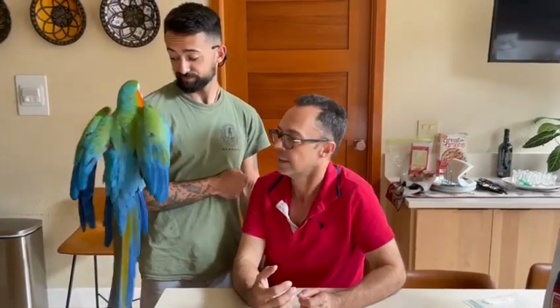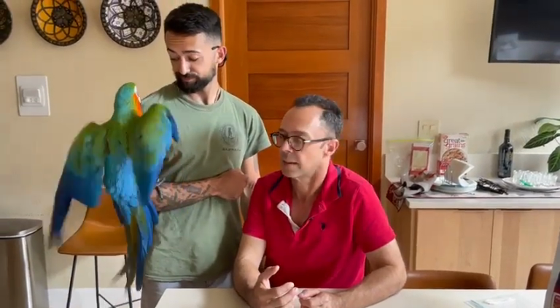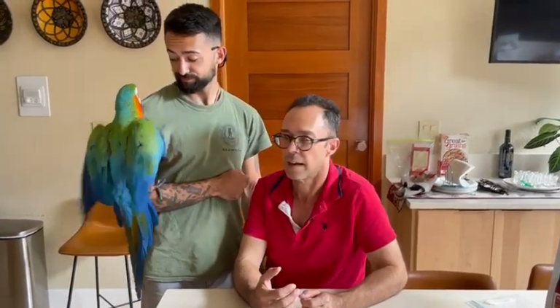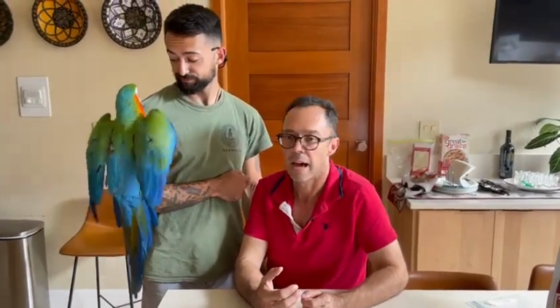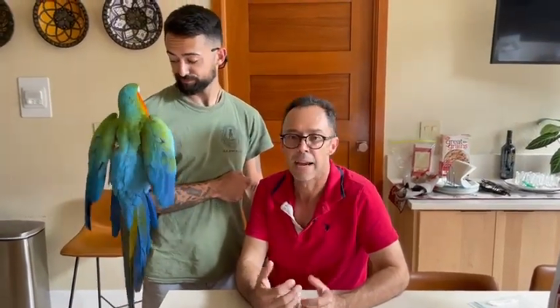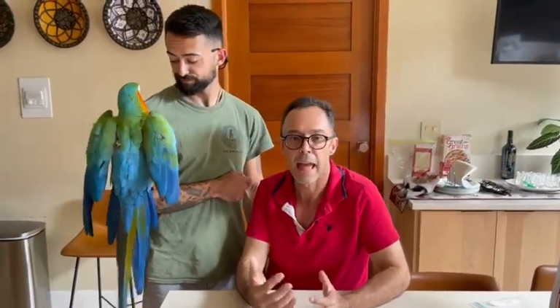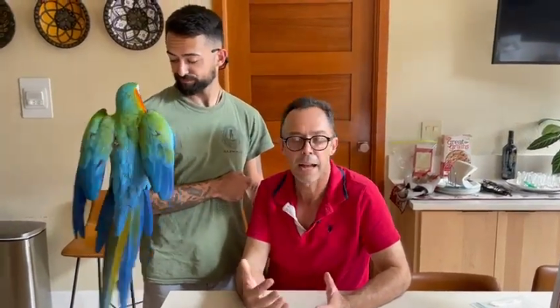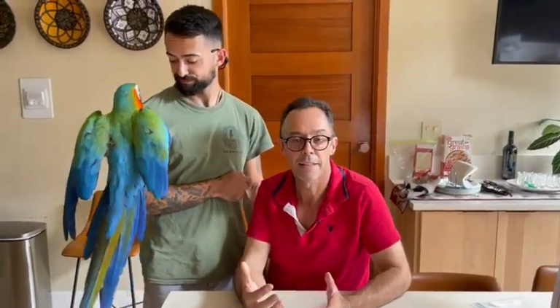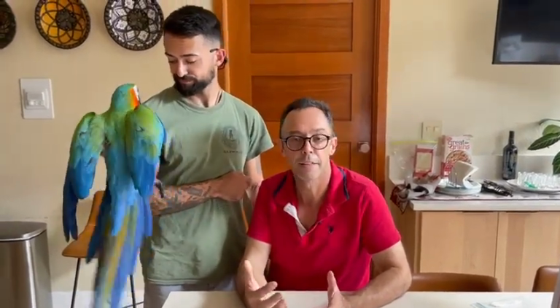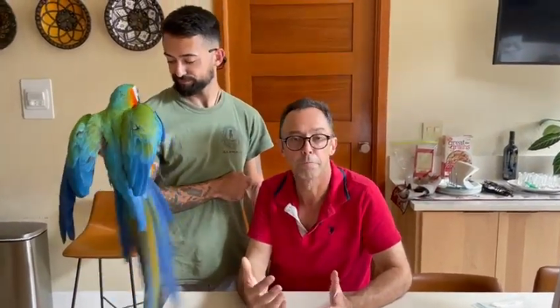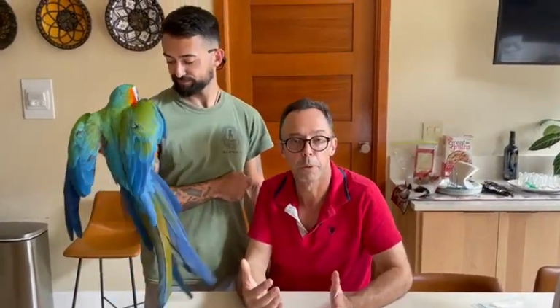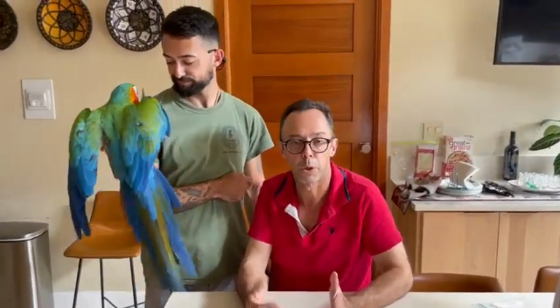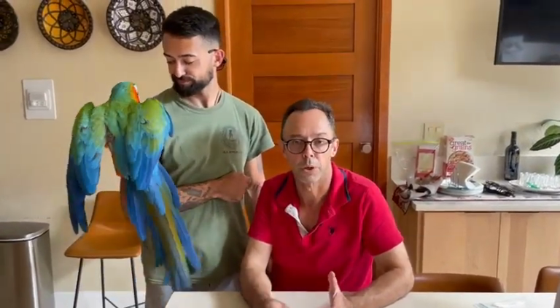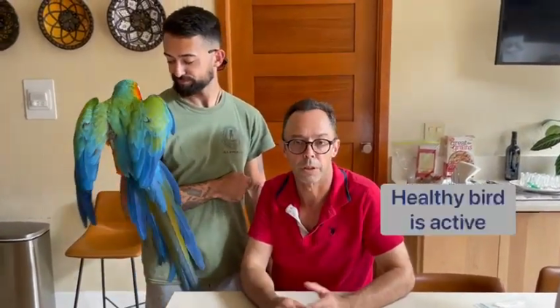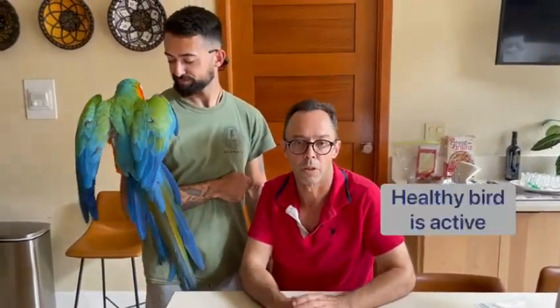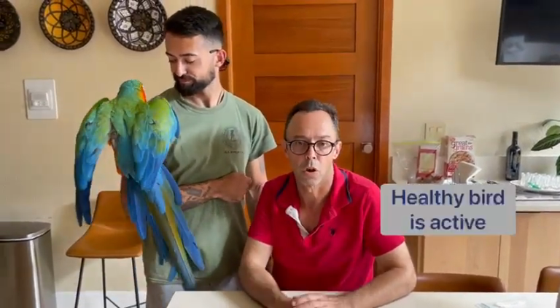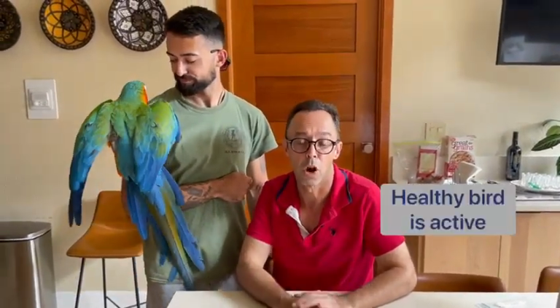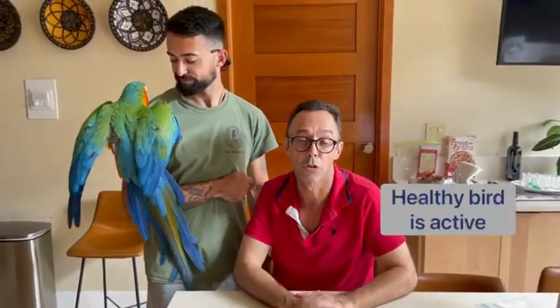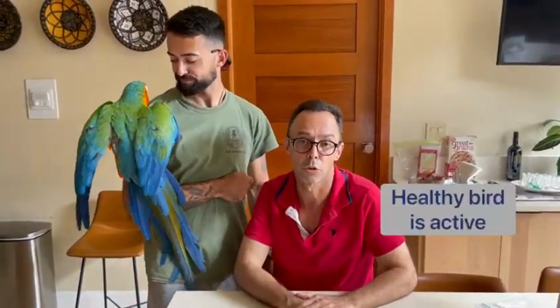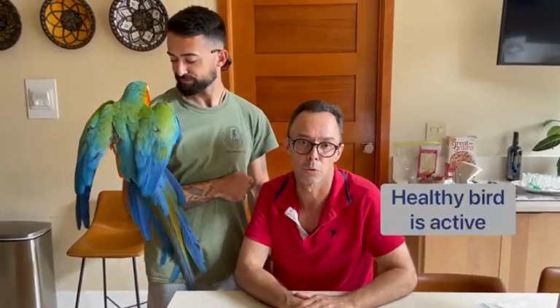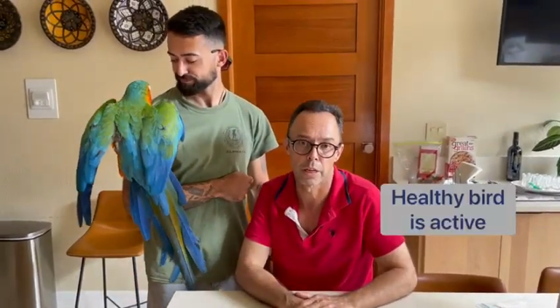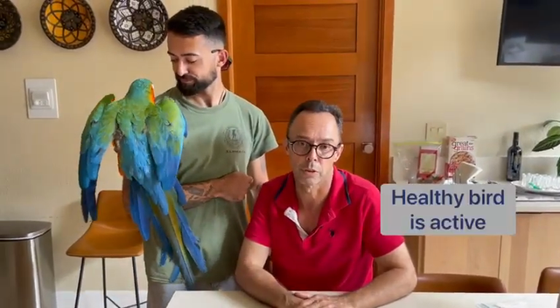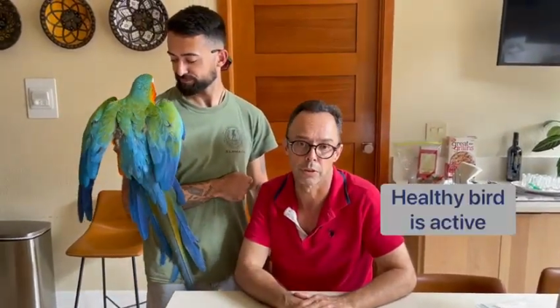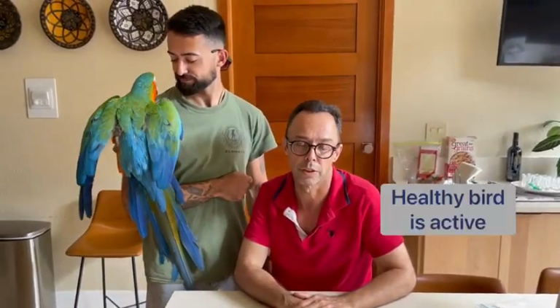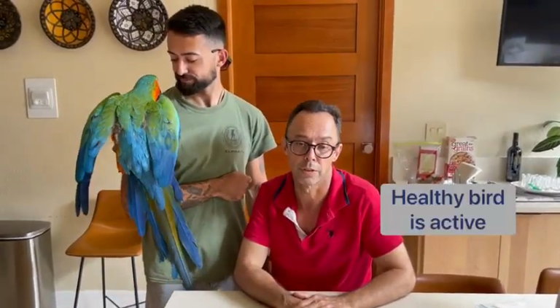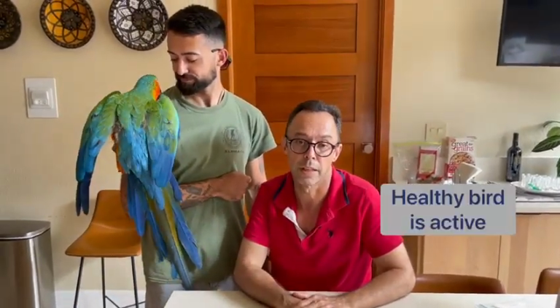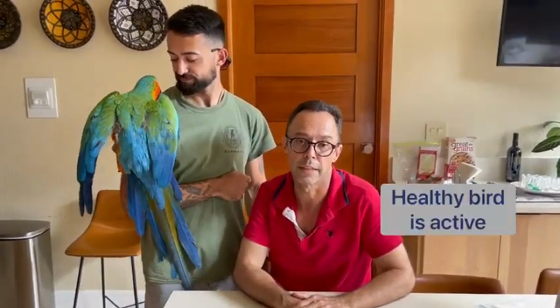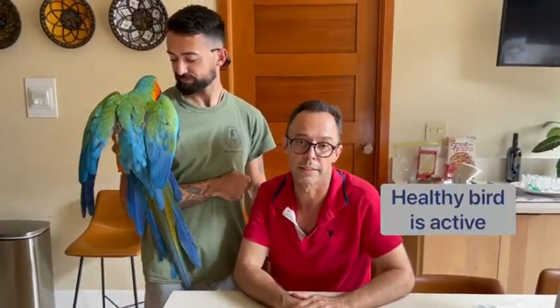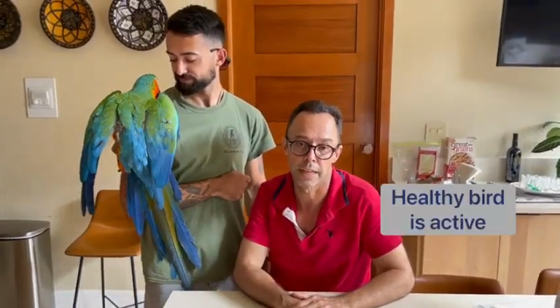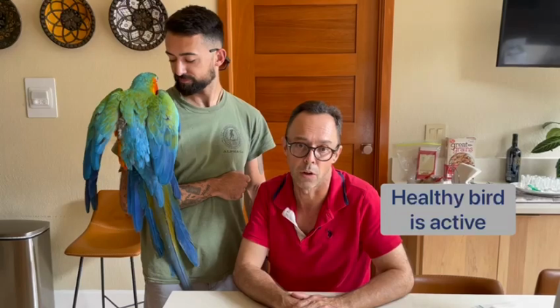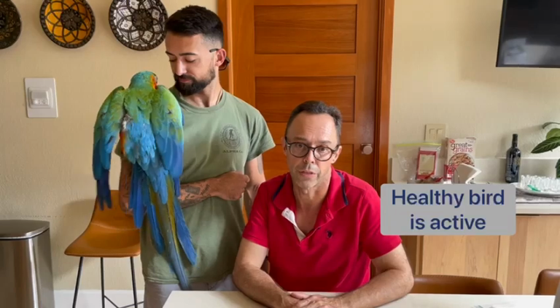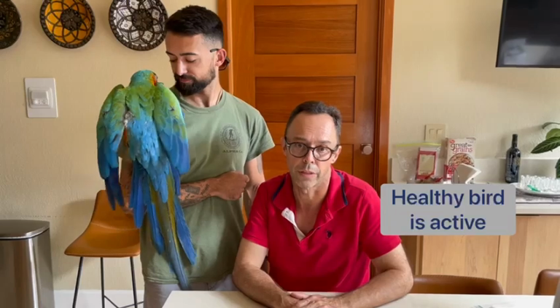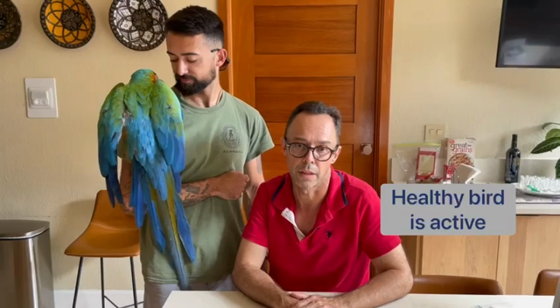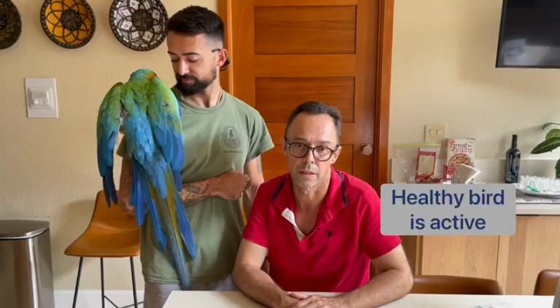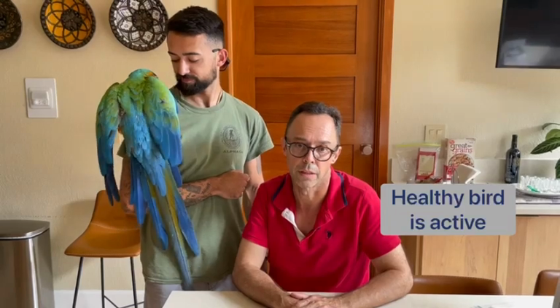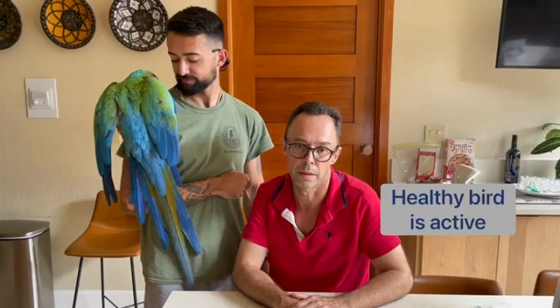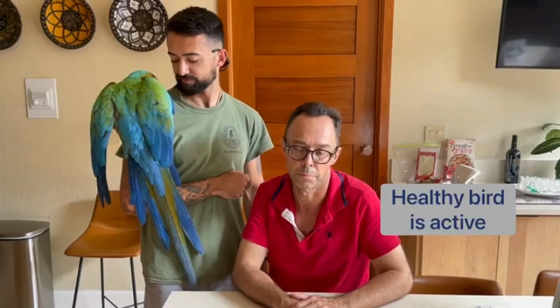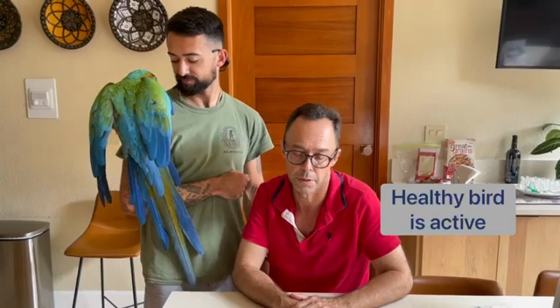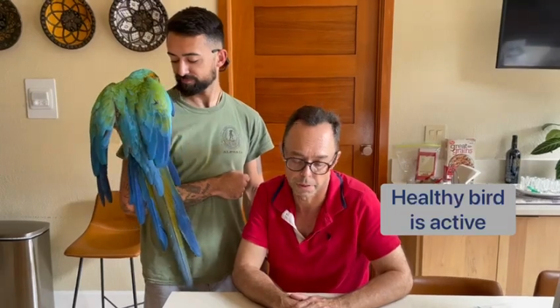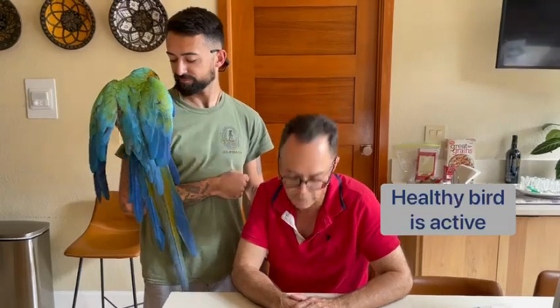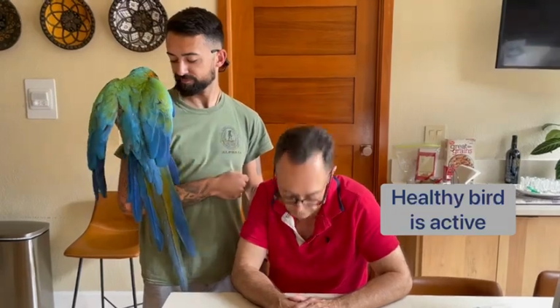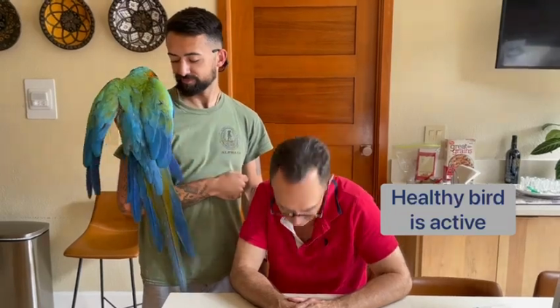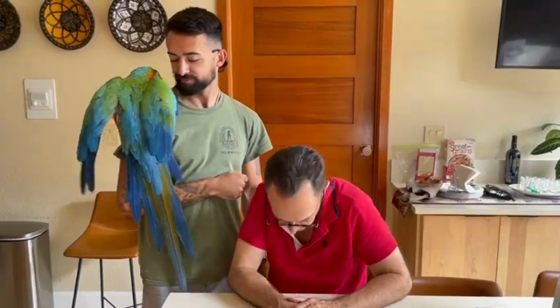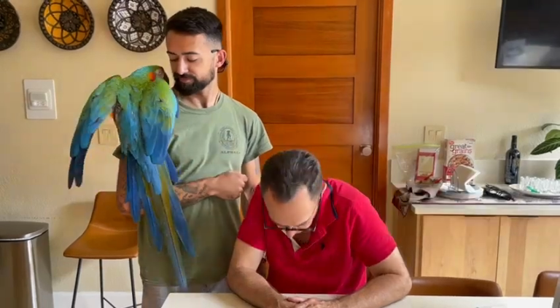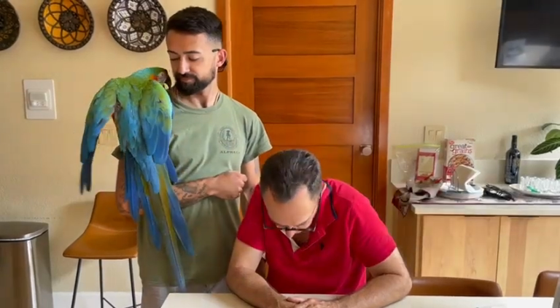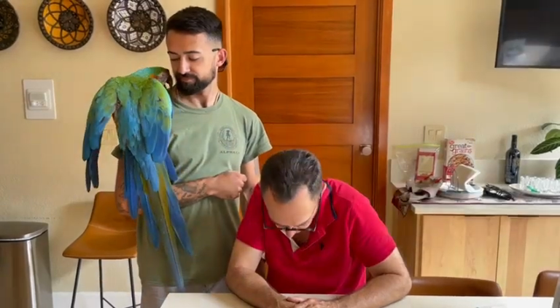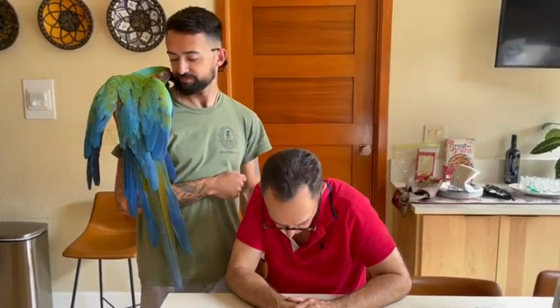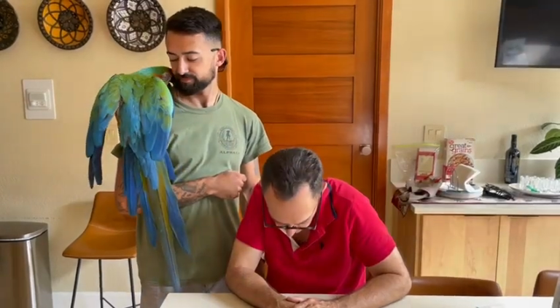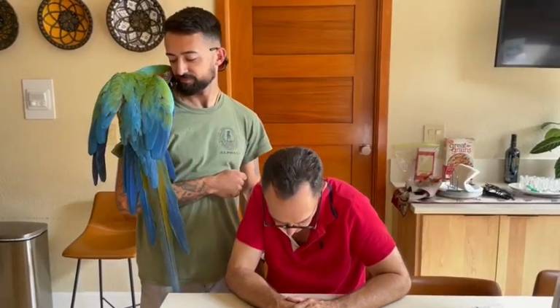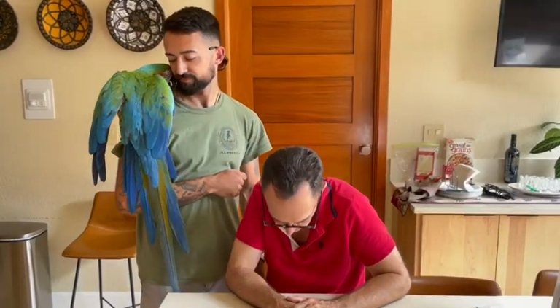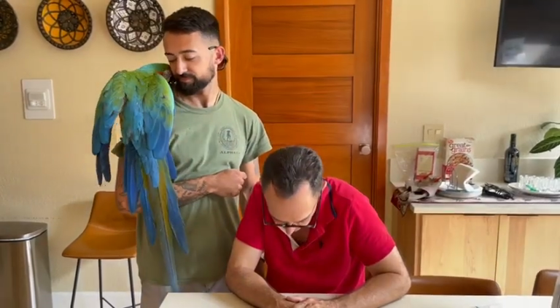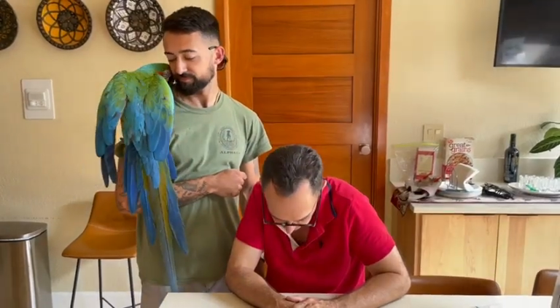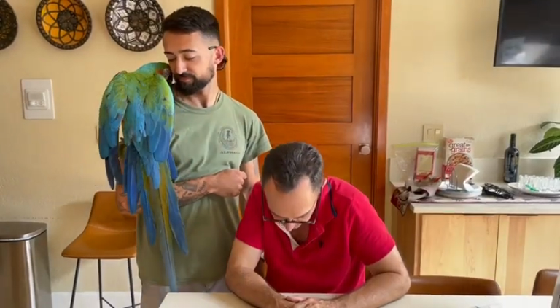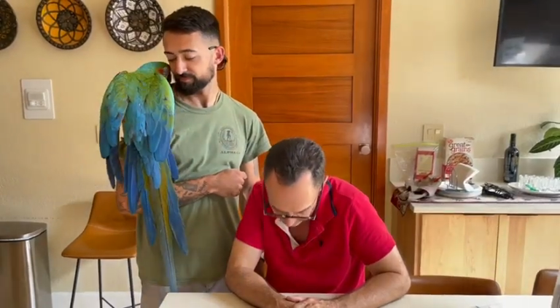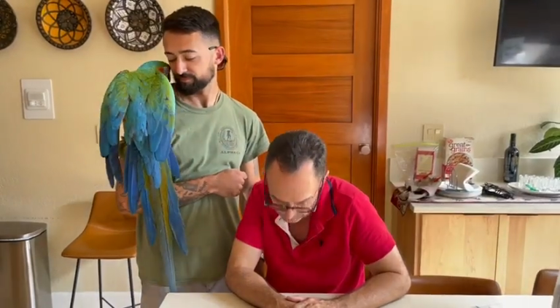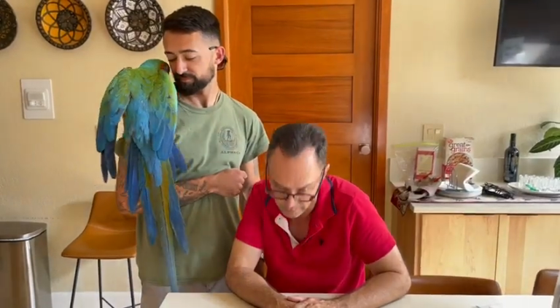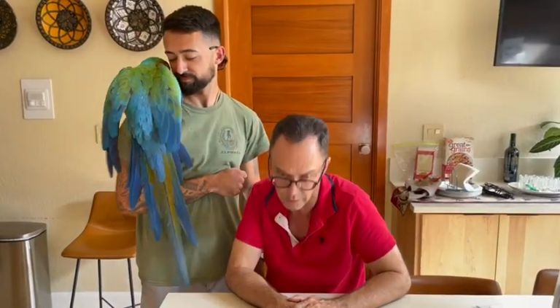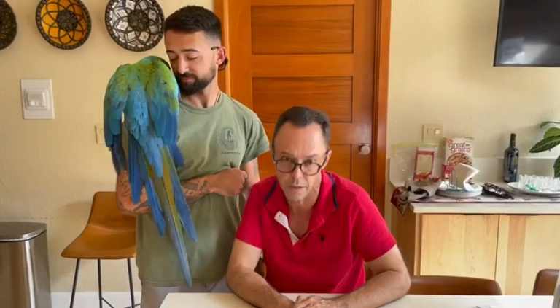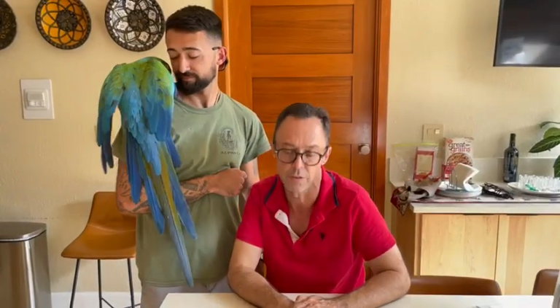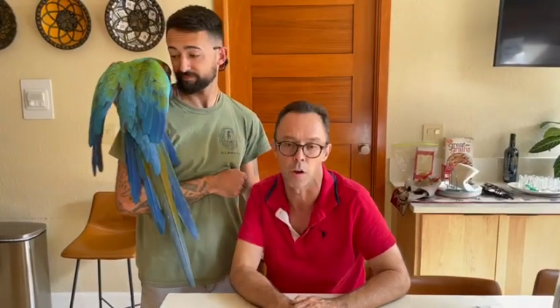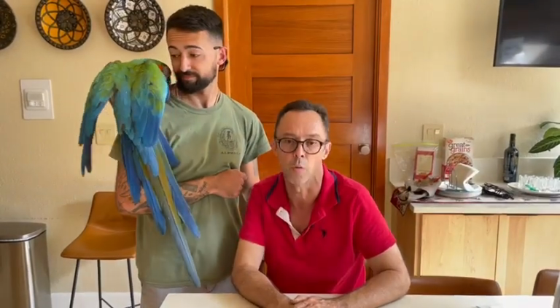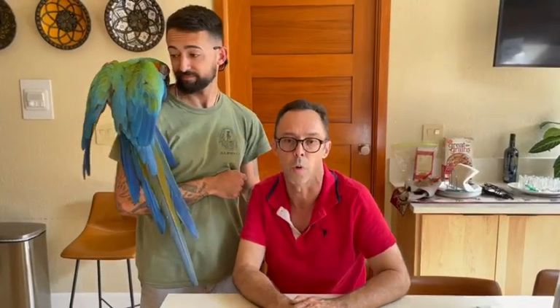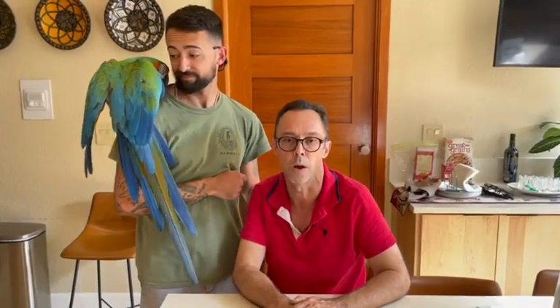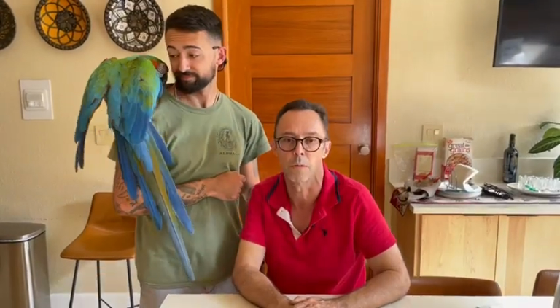An active bird also tells us that it's healthy. A bird that just sits like this is unwell.